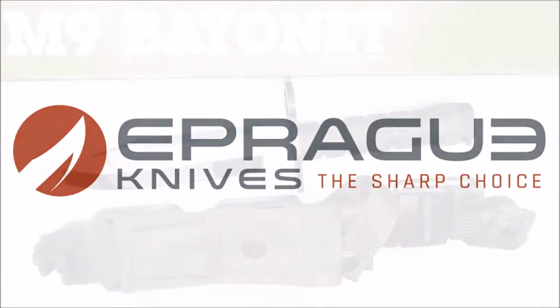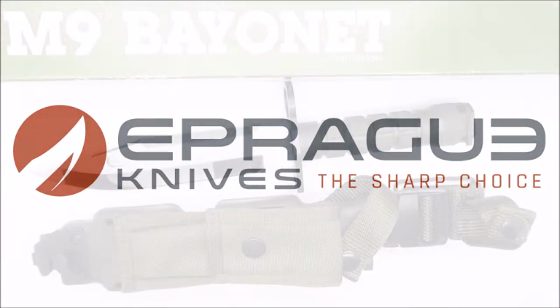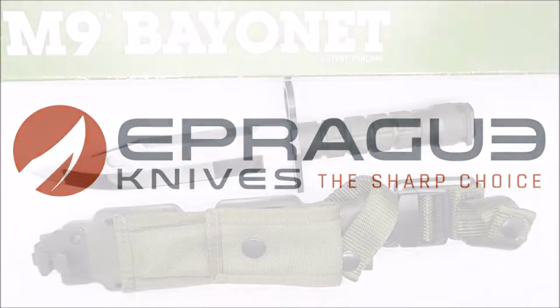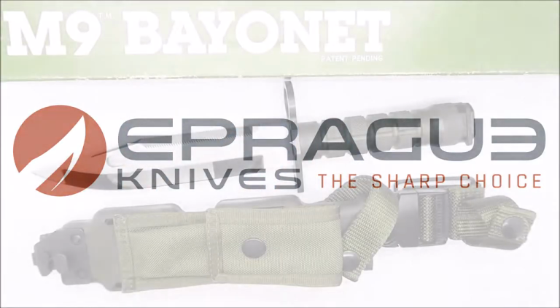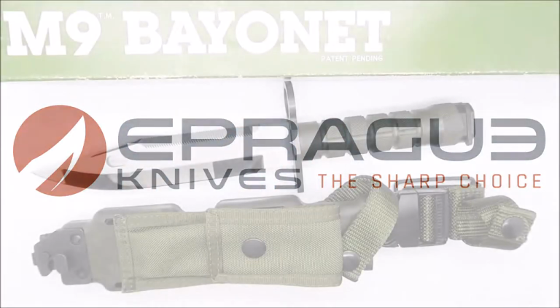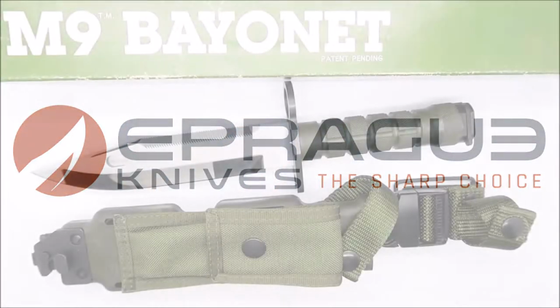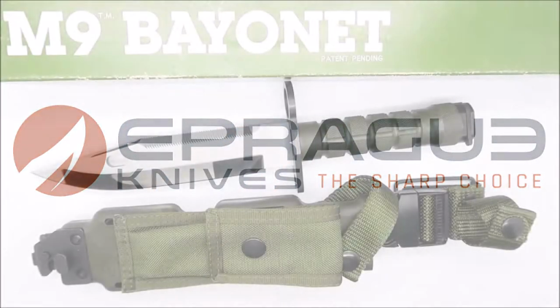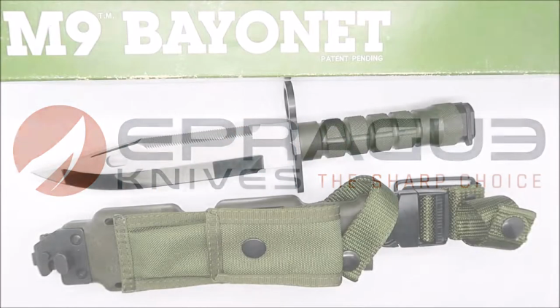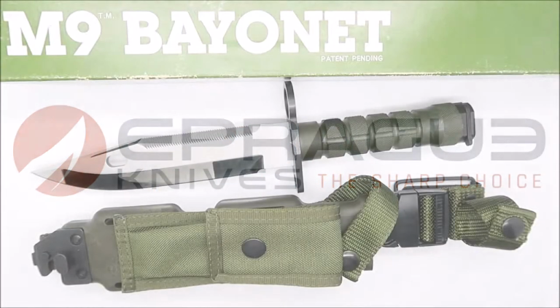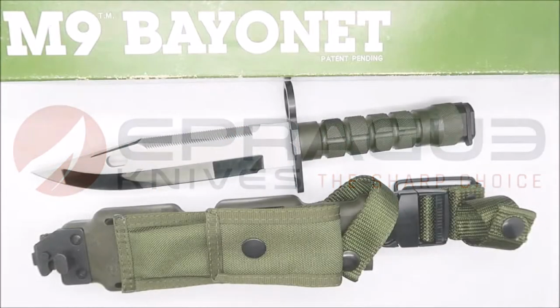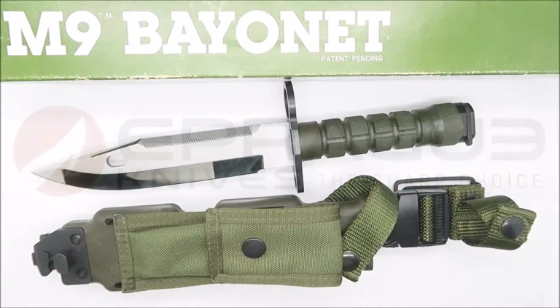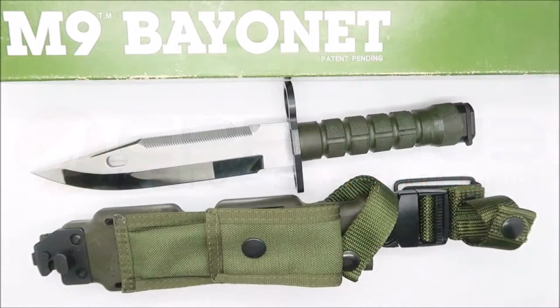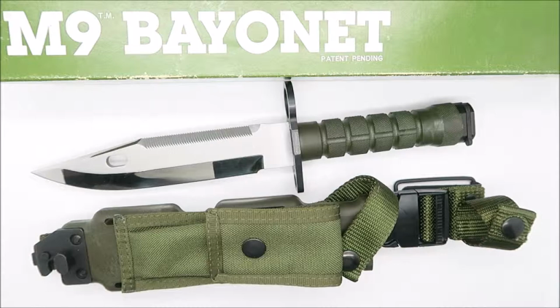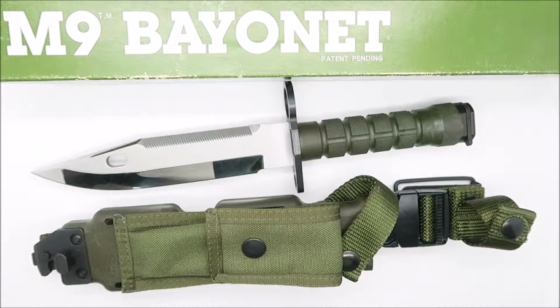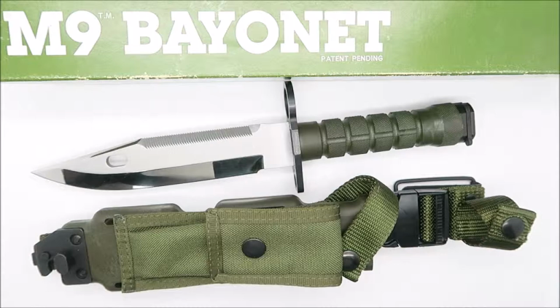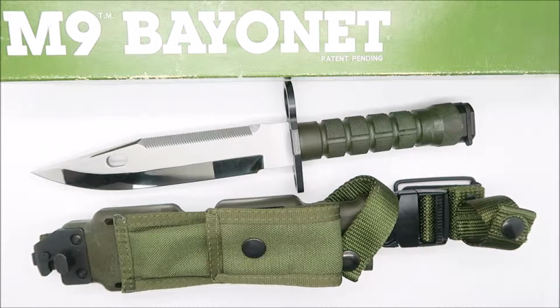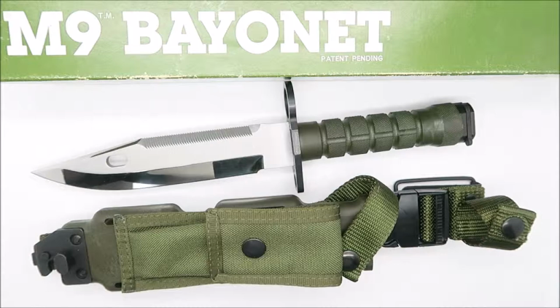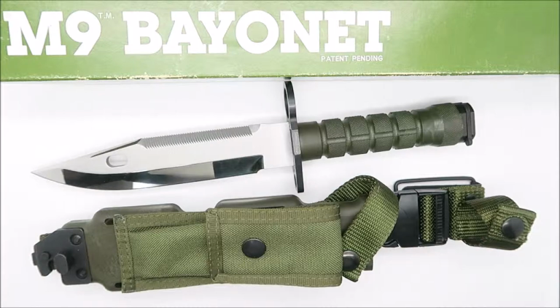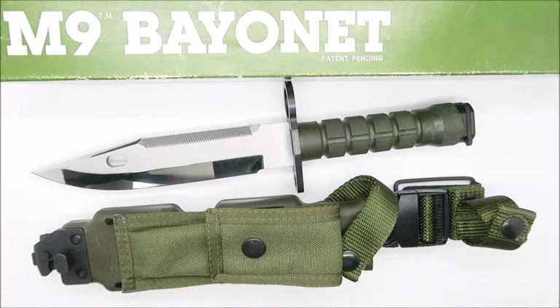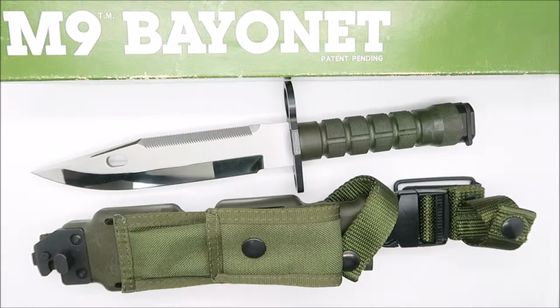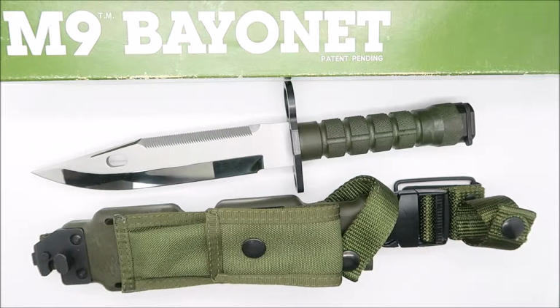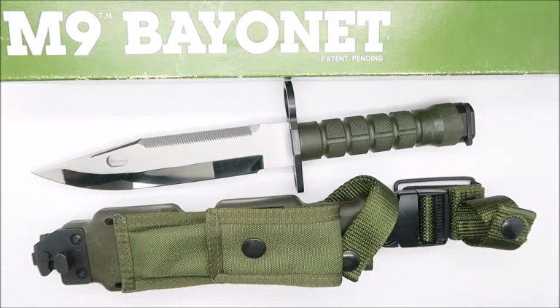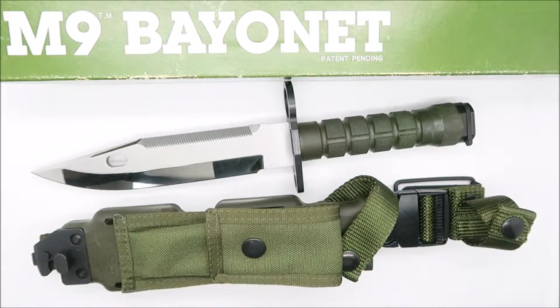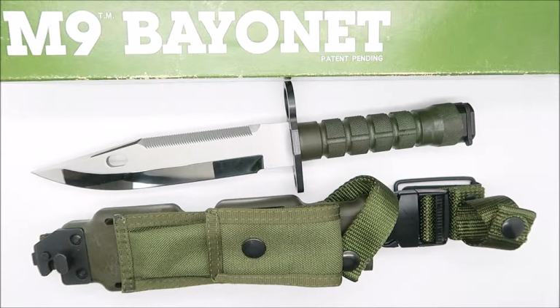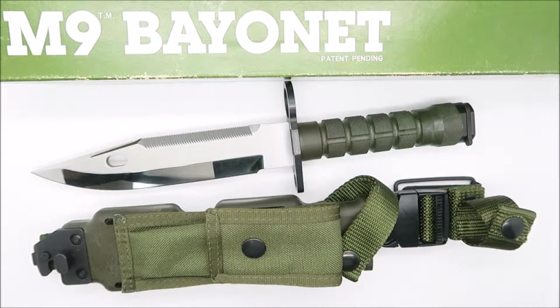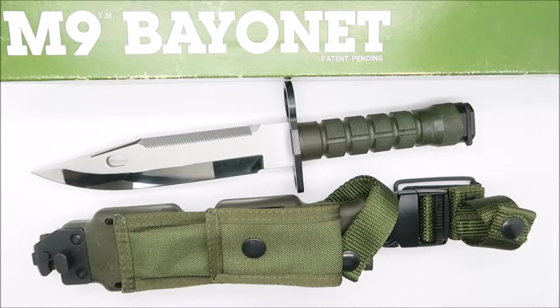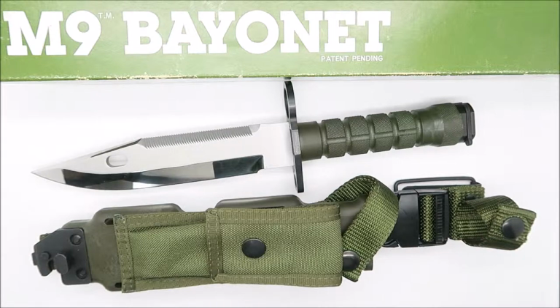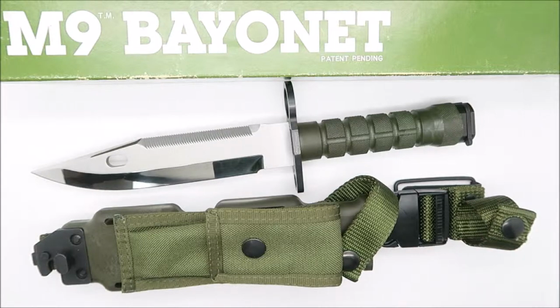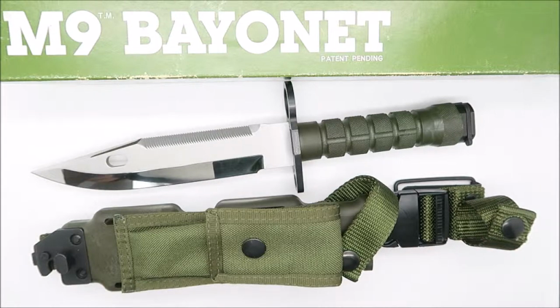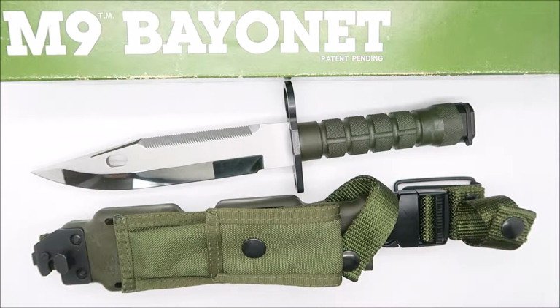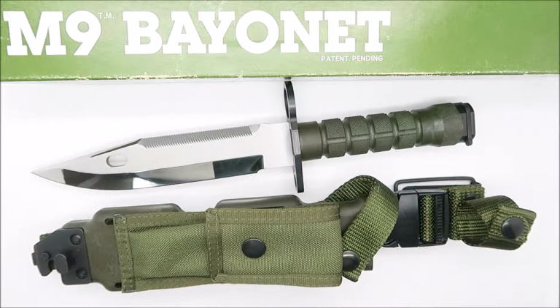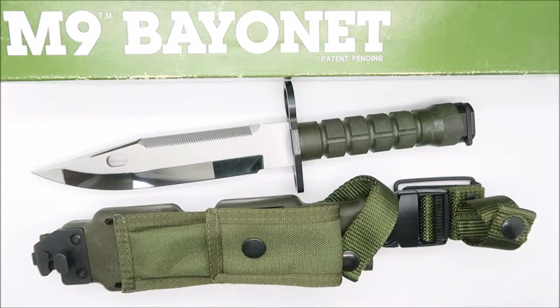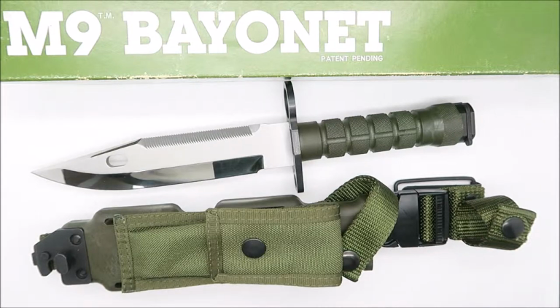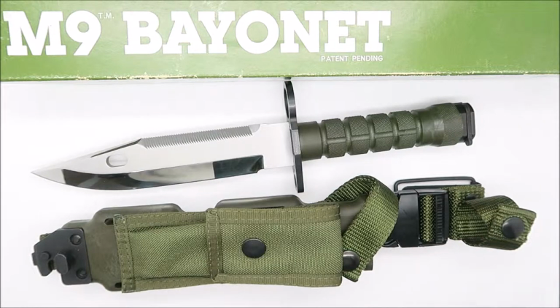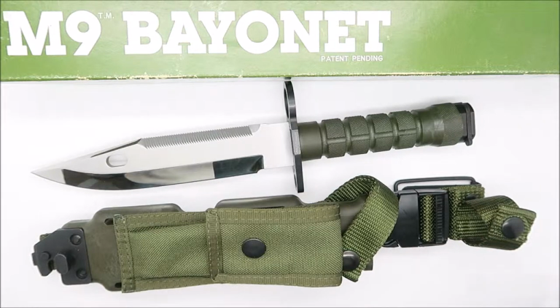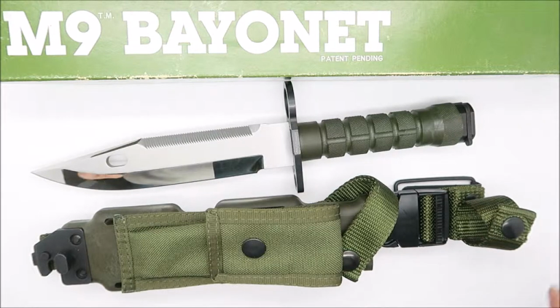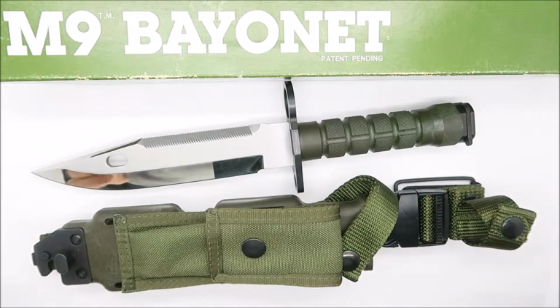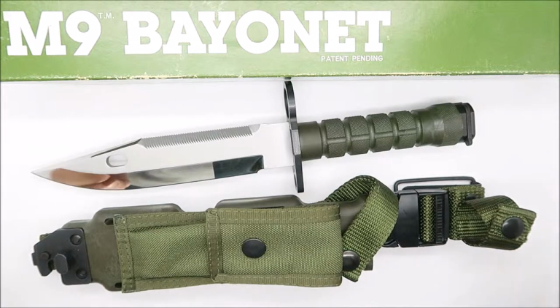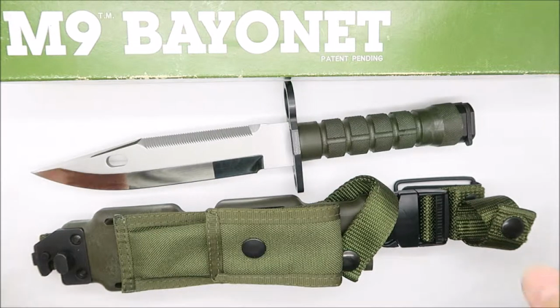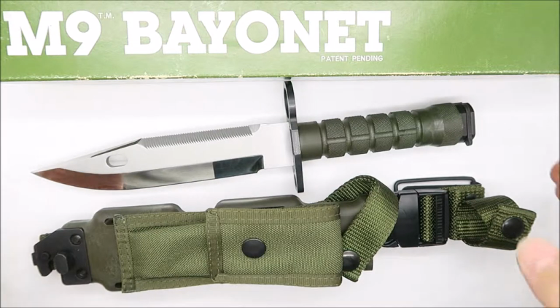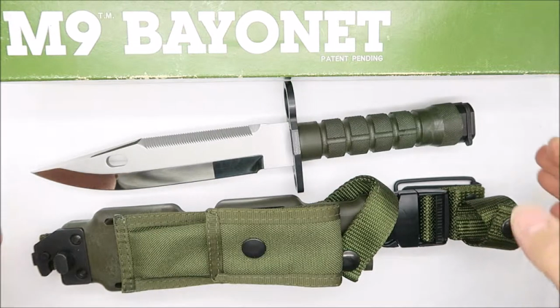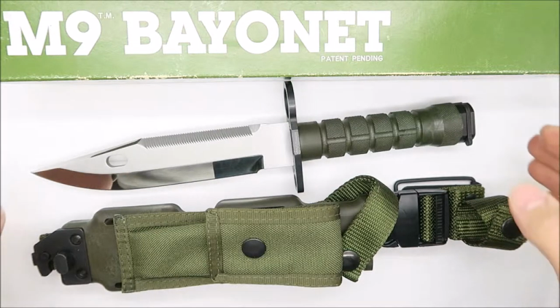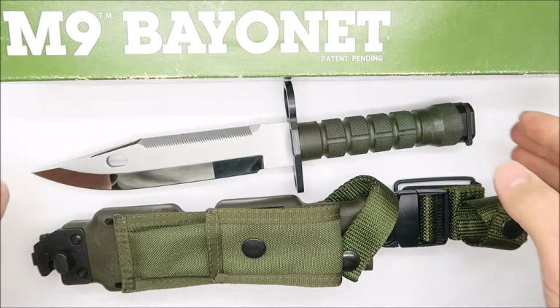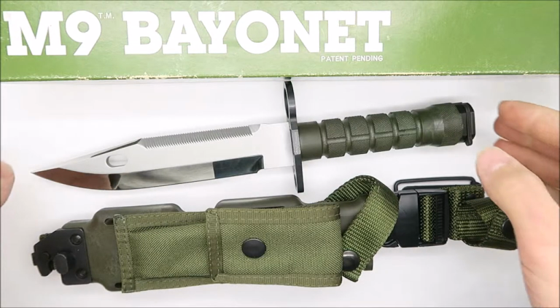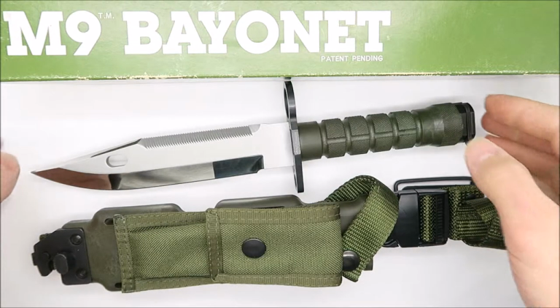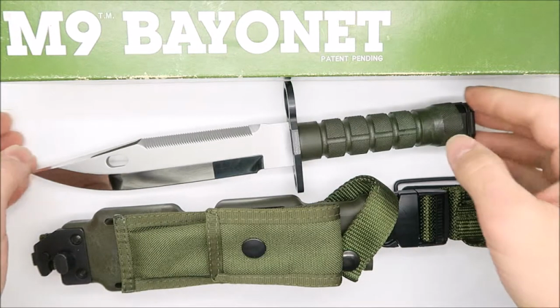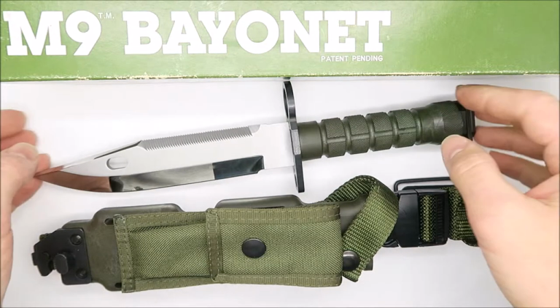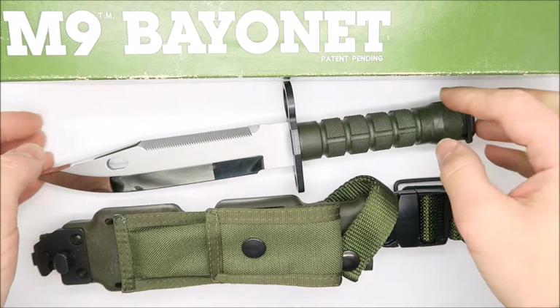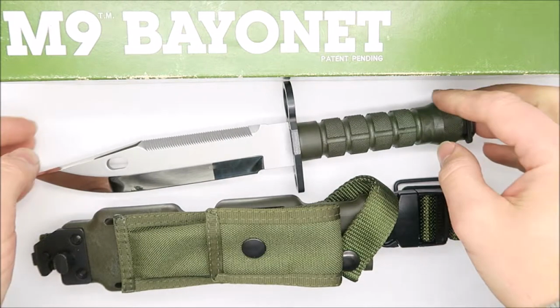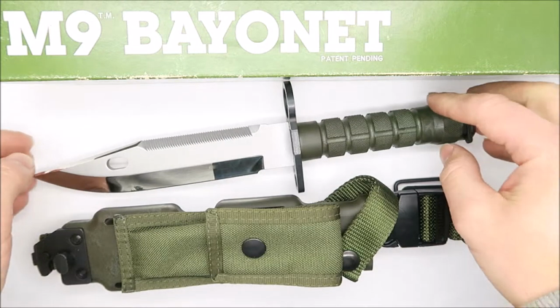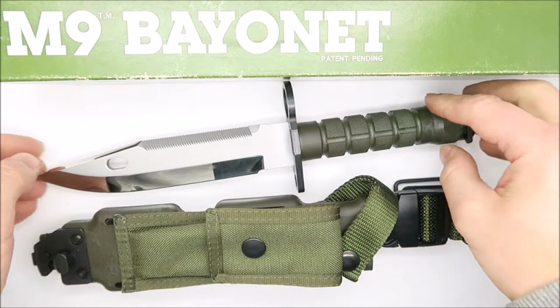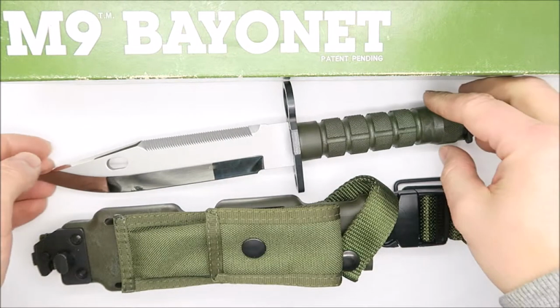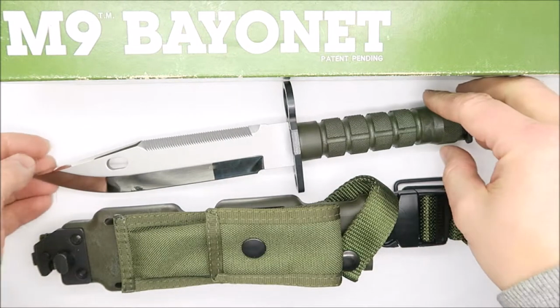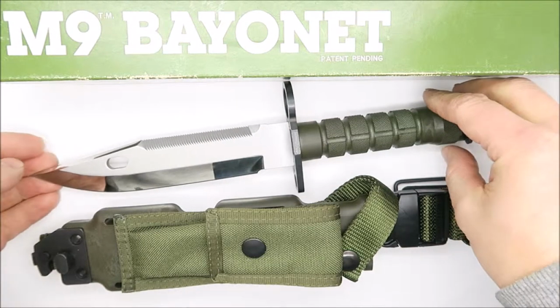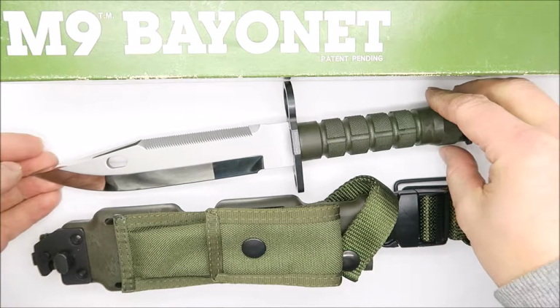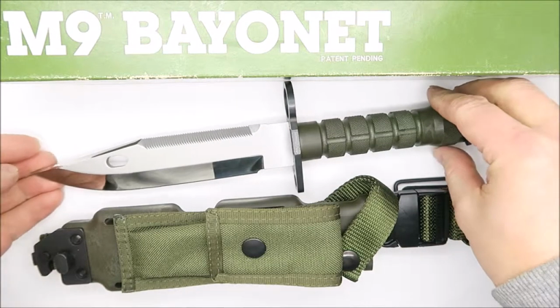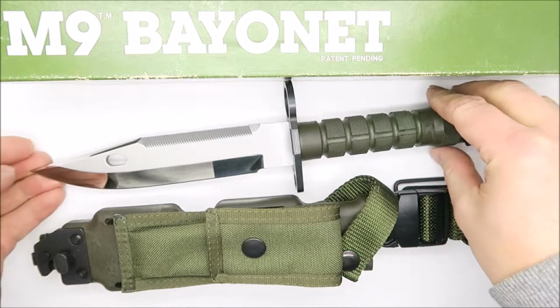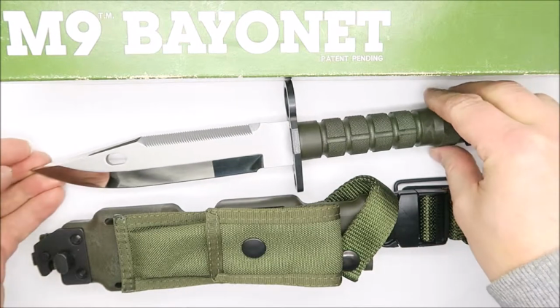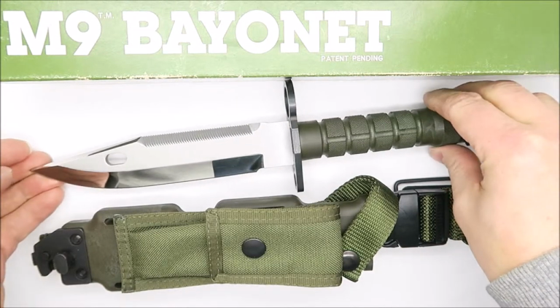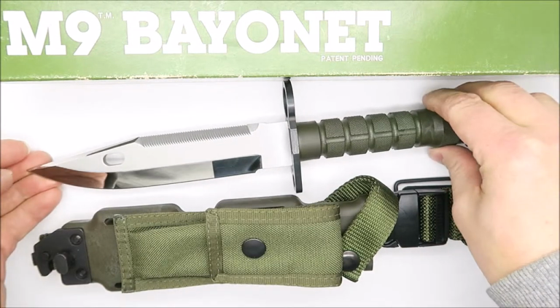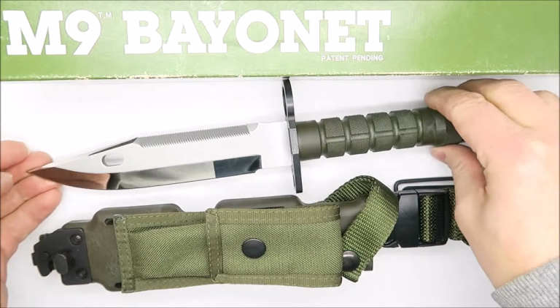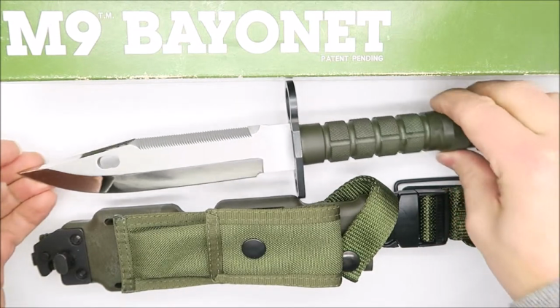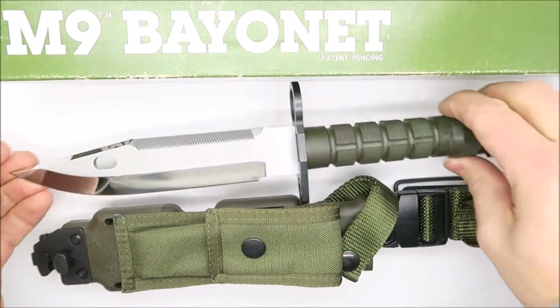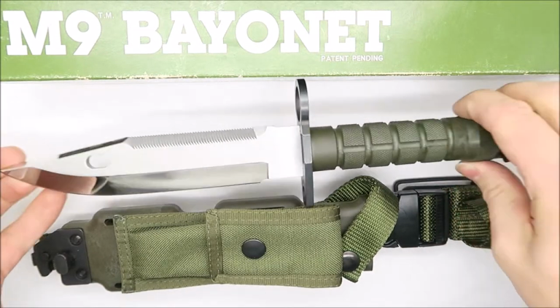Welcome to eProg Knives! This is a very unusual Buck M9 Bayonet.